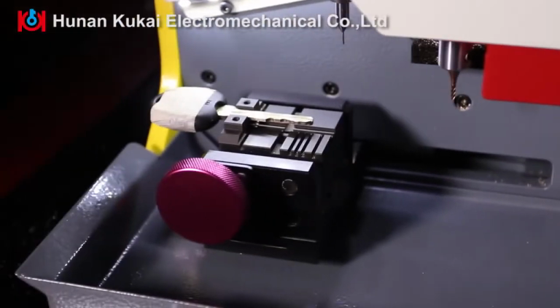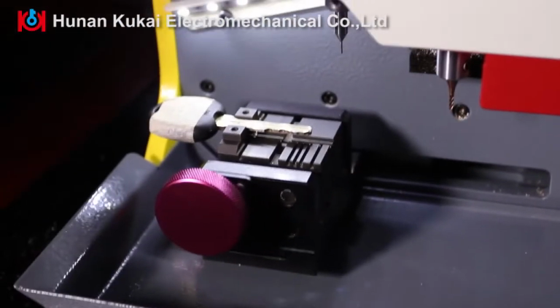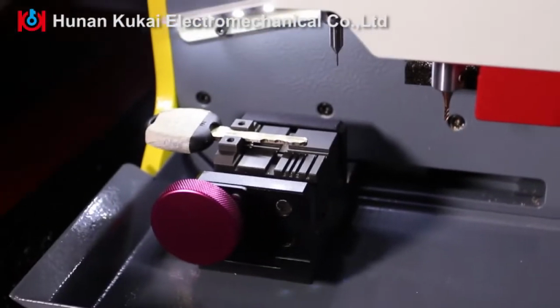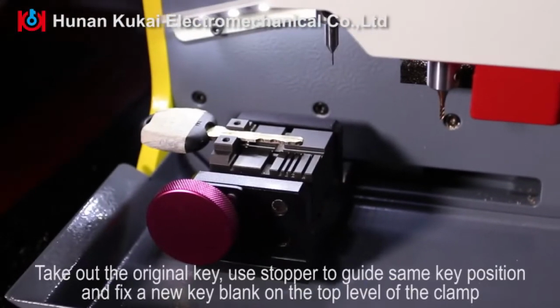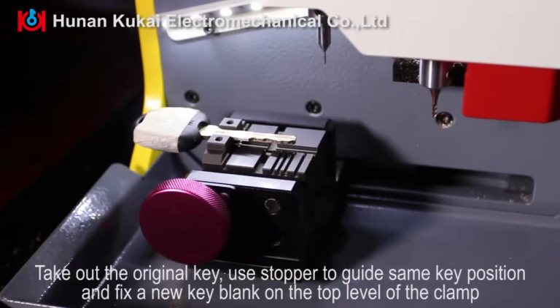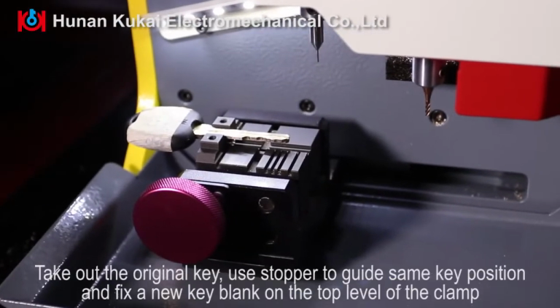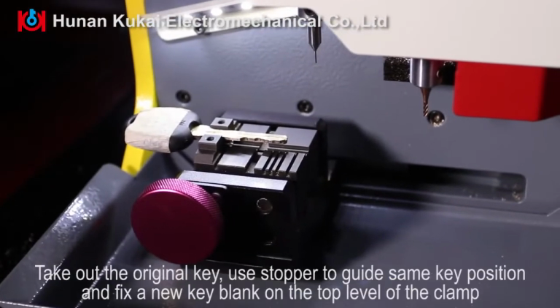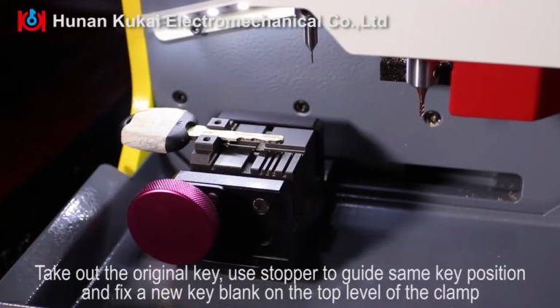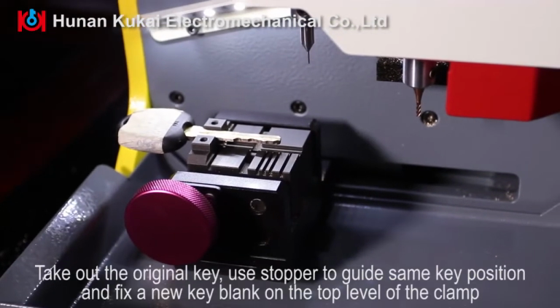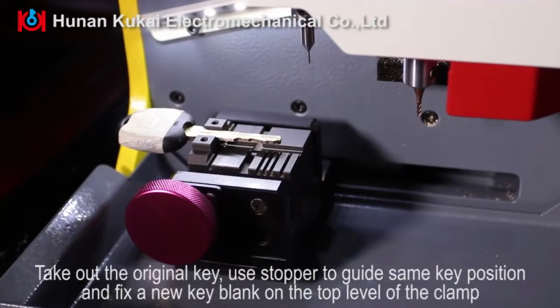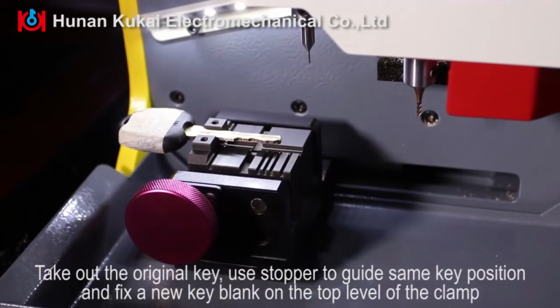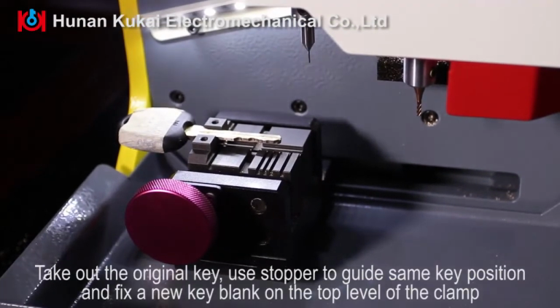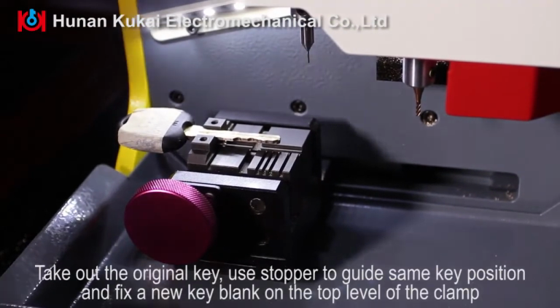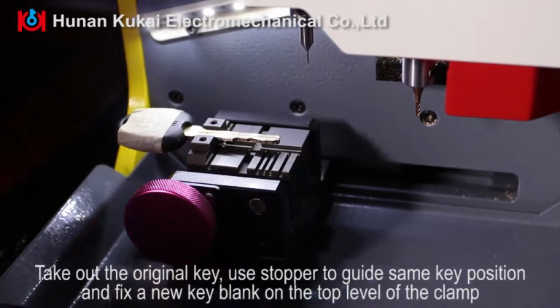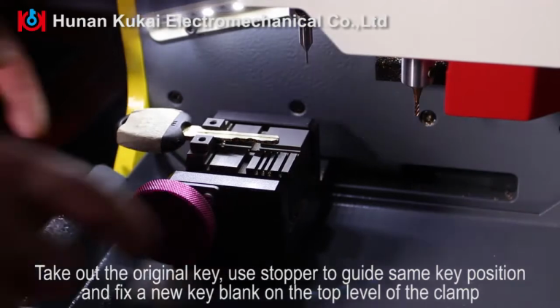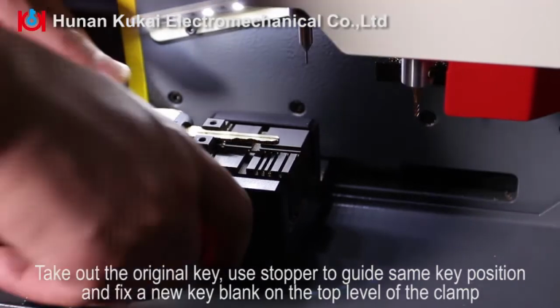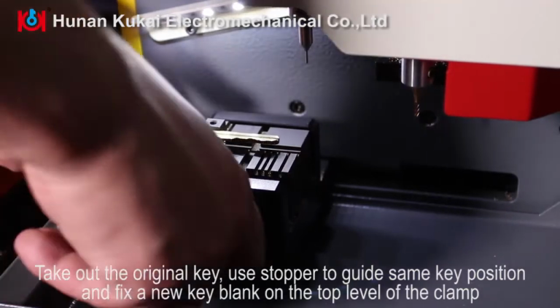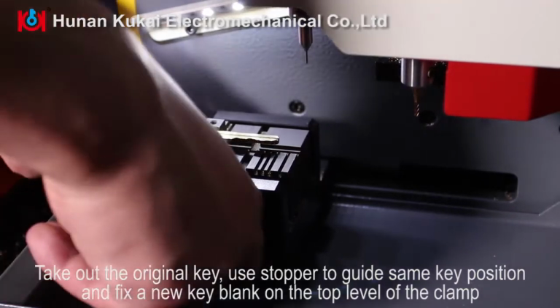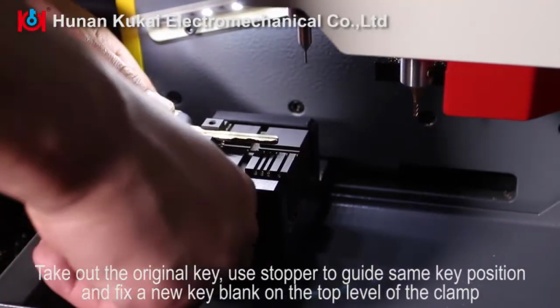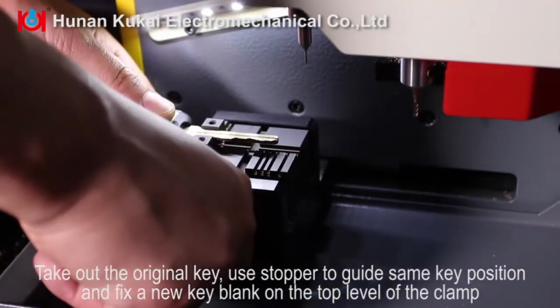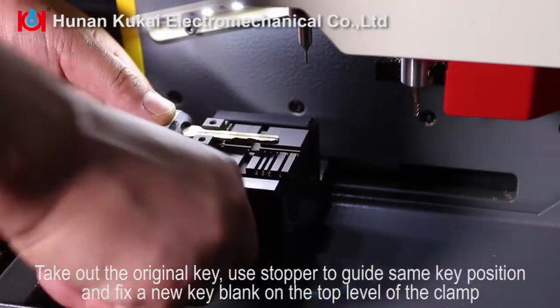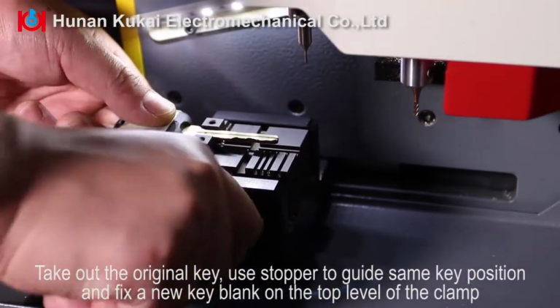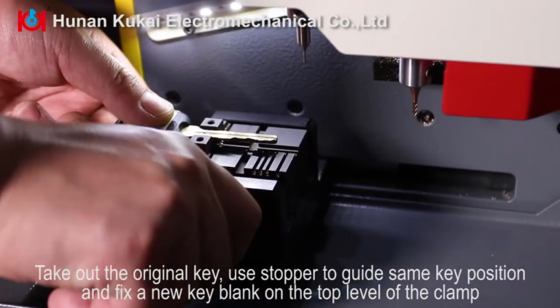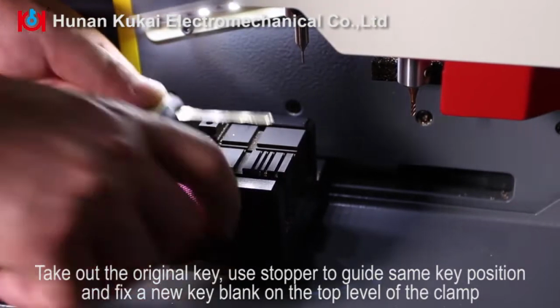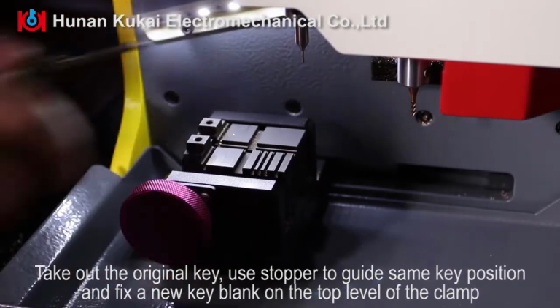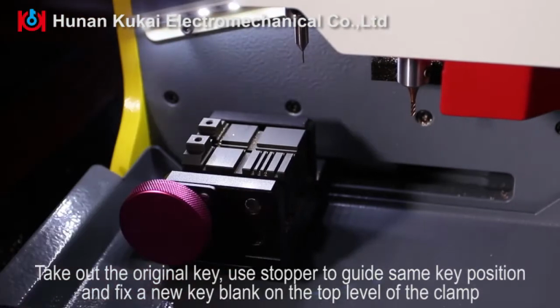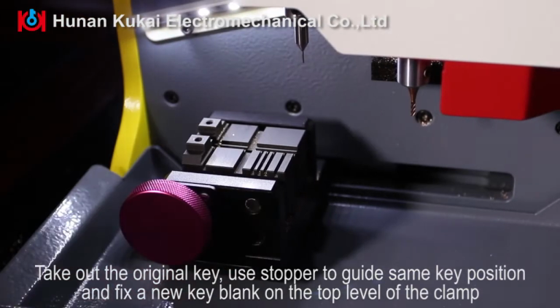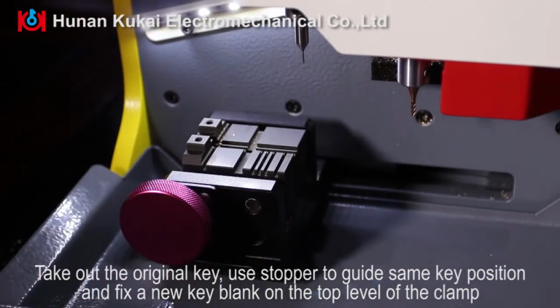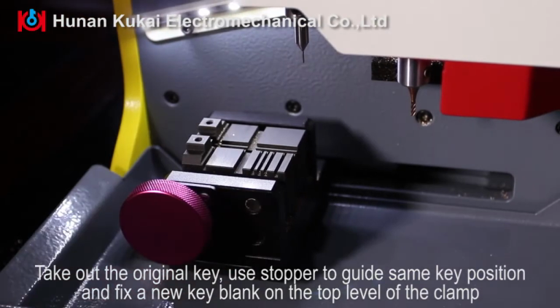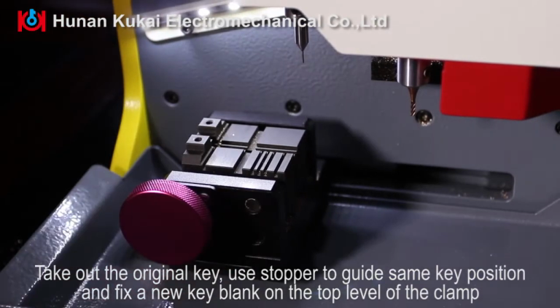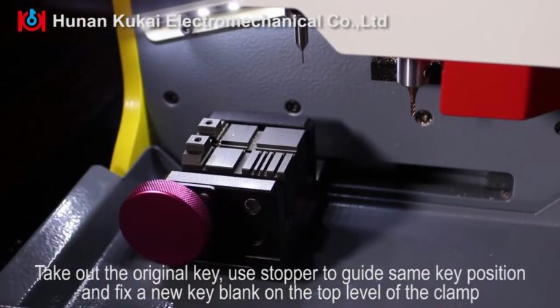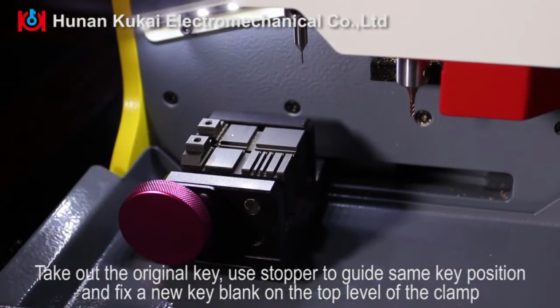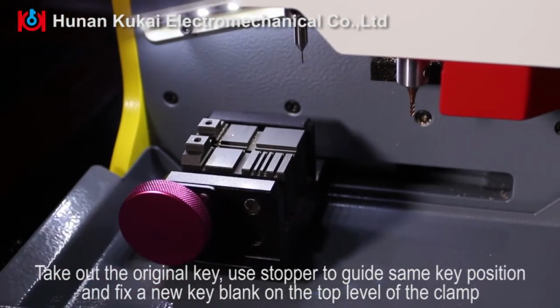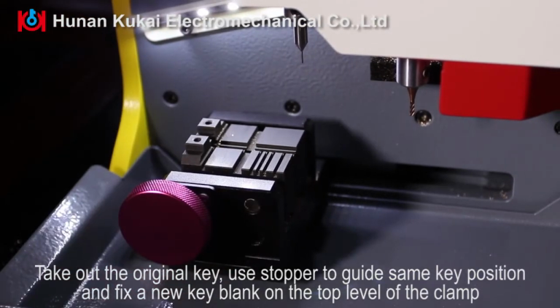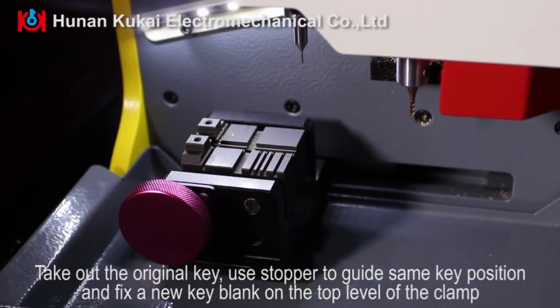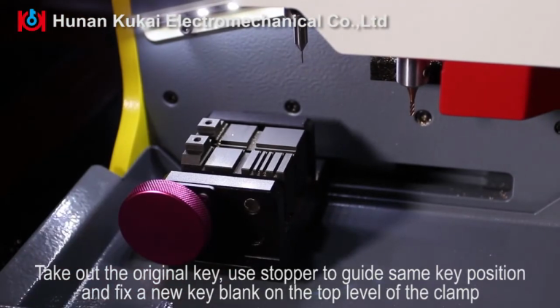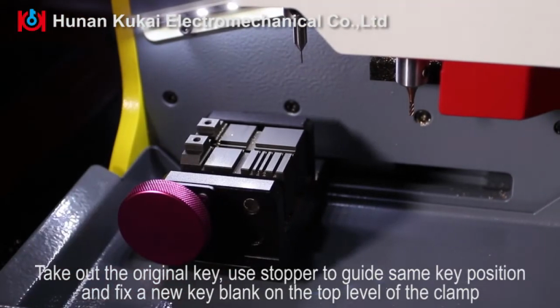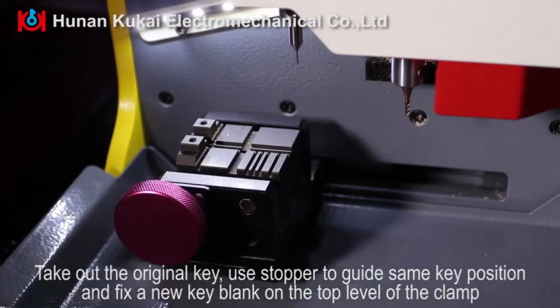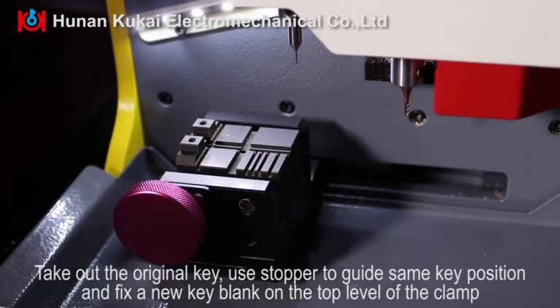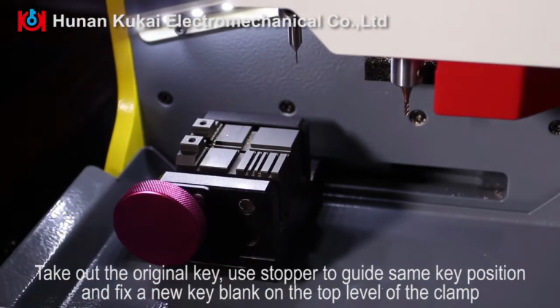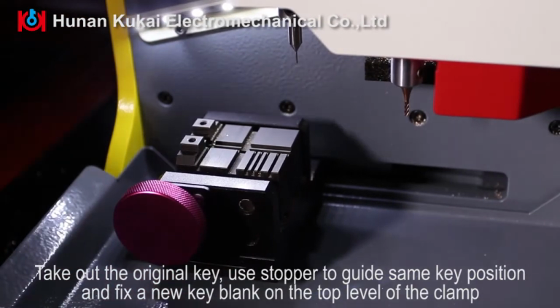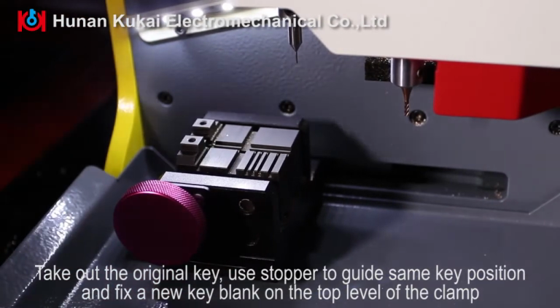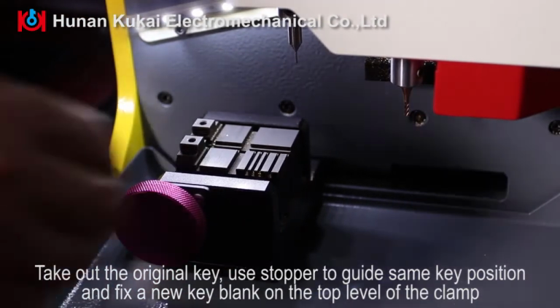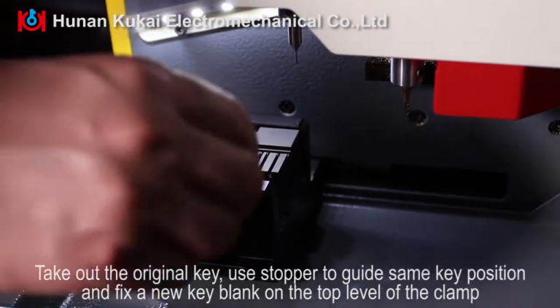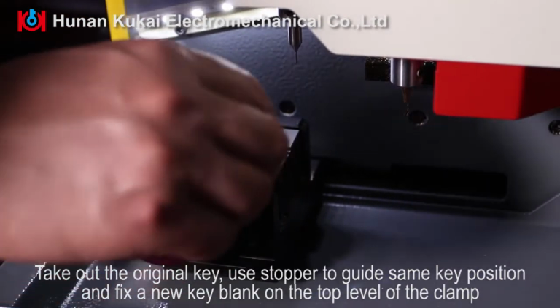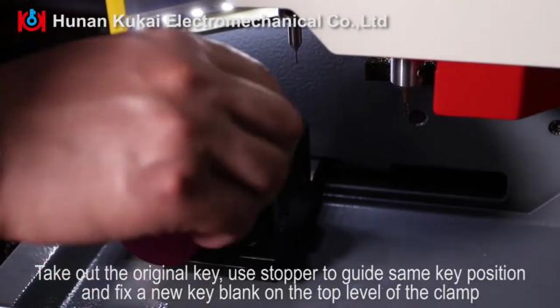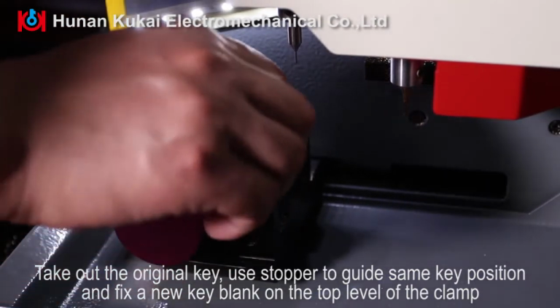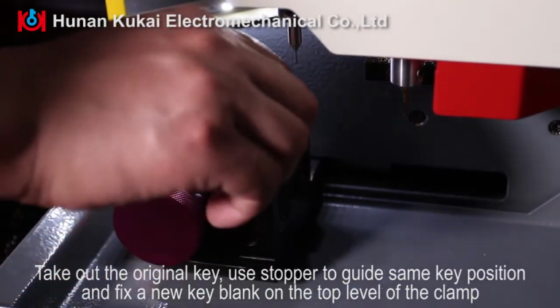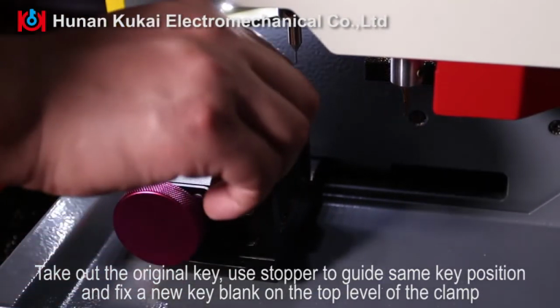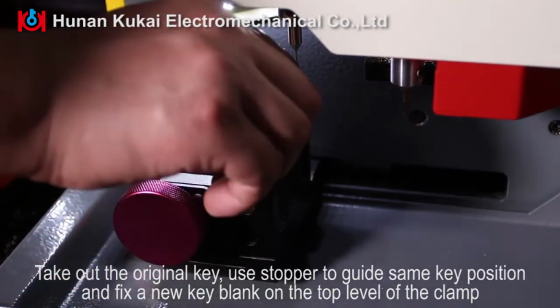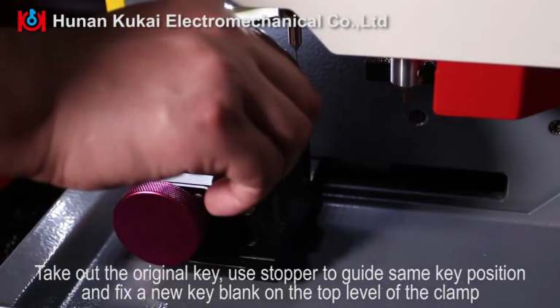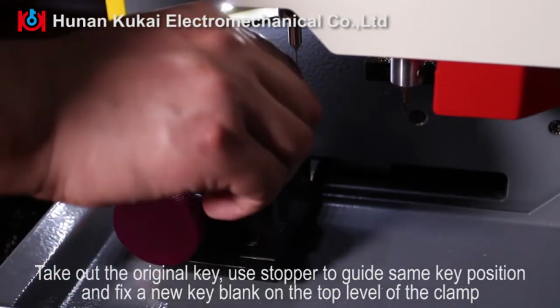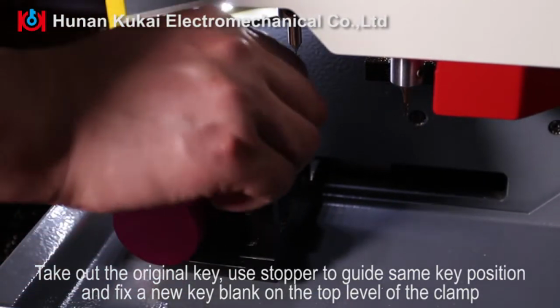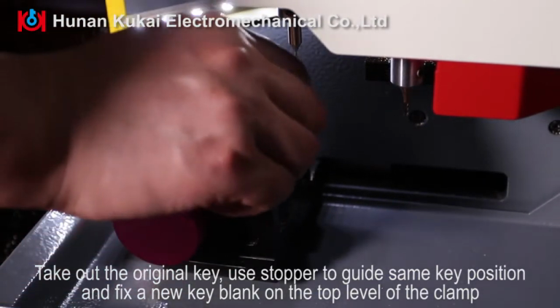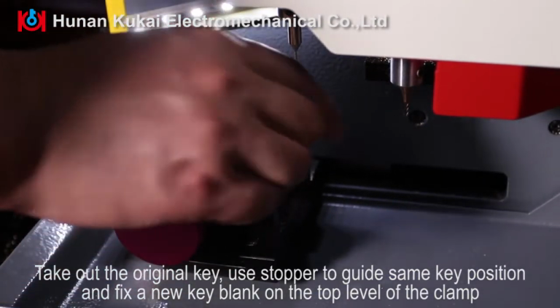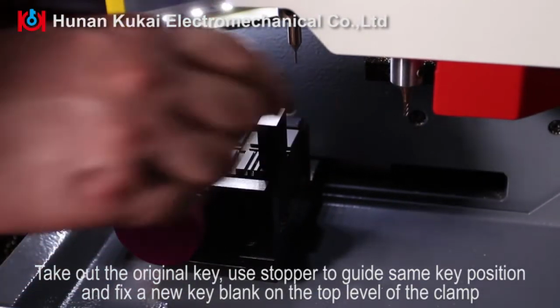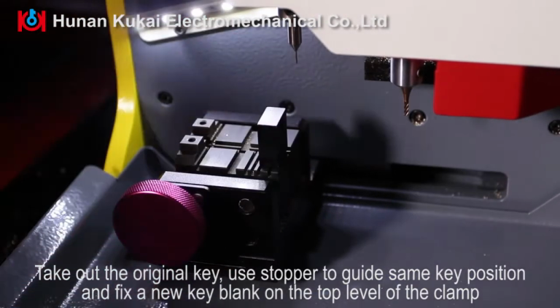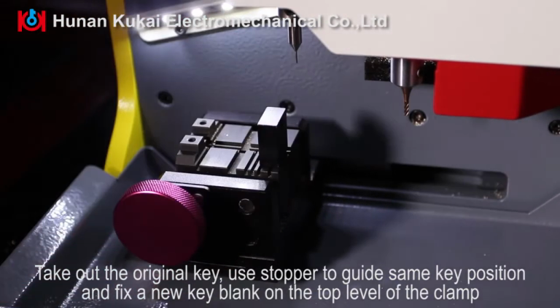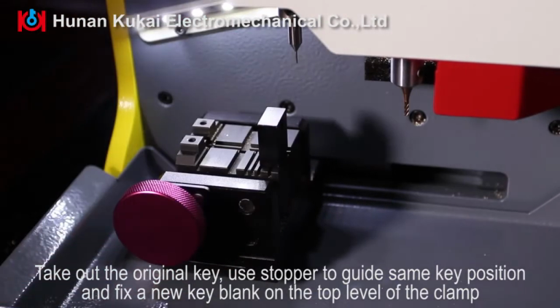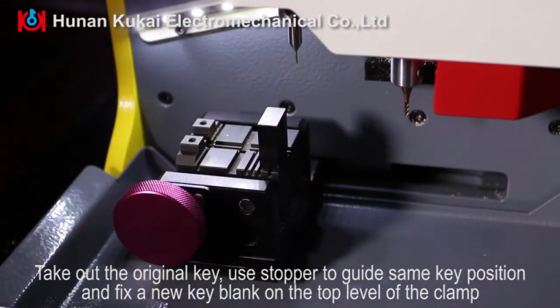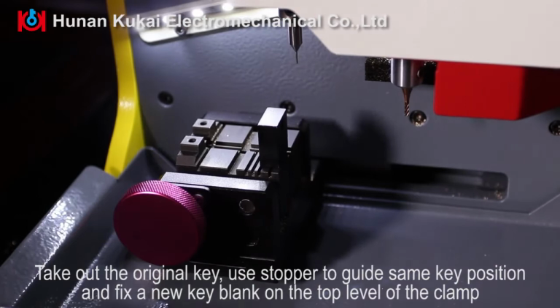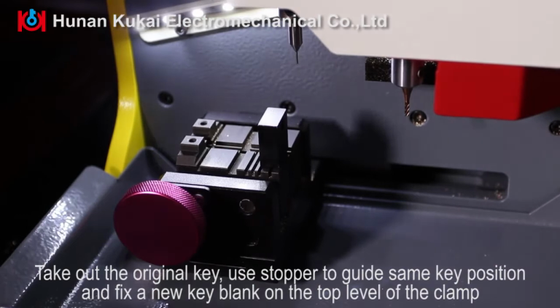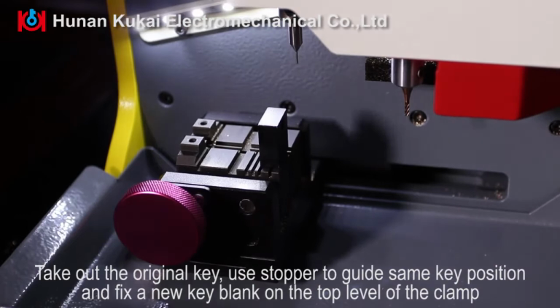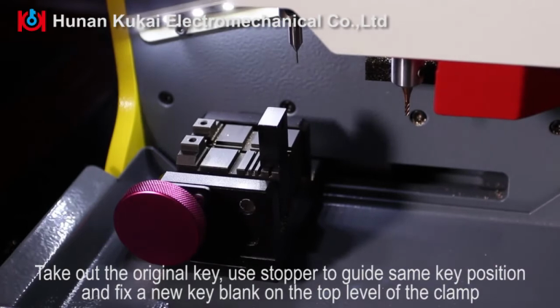Take out the original key. Use the stopper to guide the same key position and fix a new key blank on the top level of the clamp.